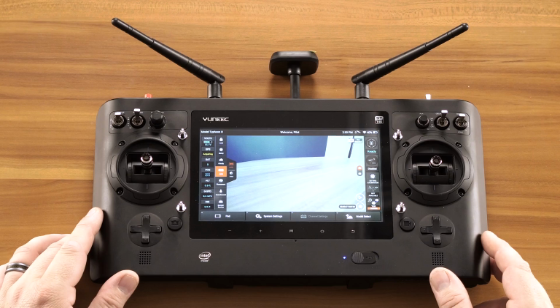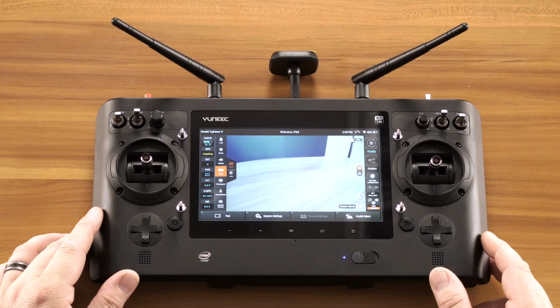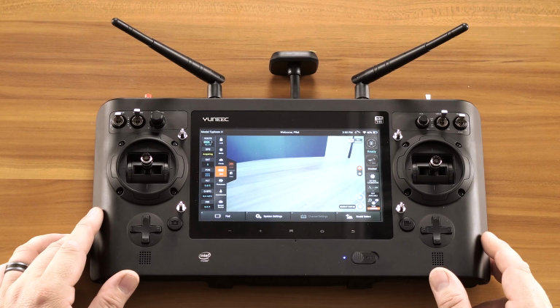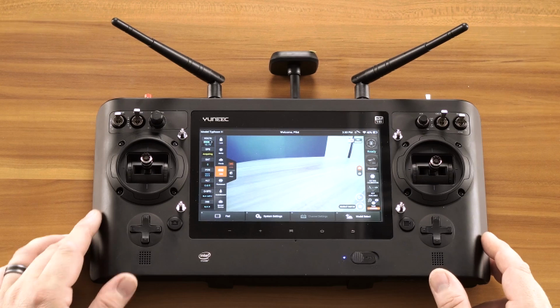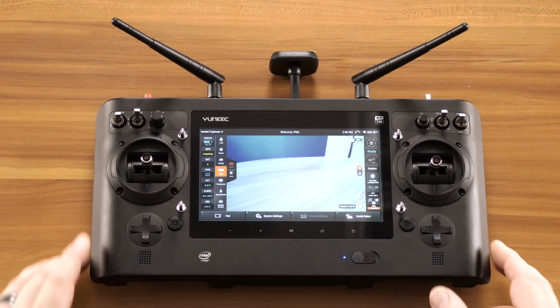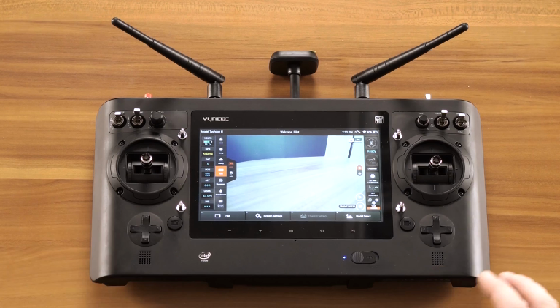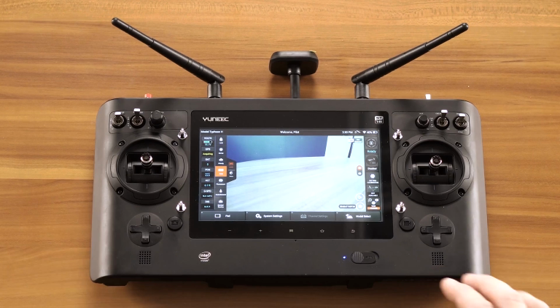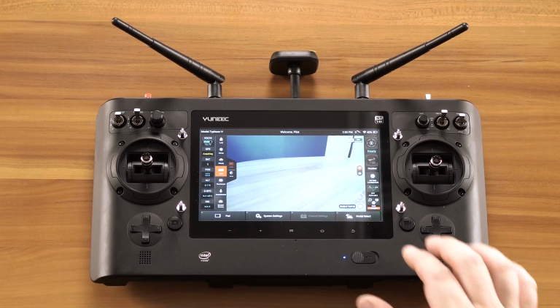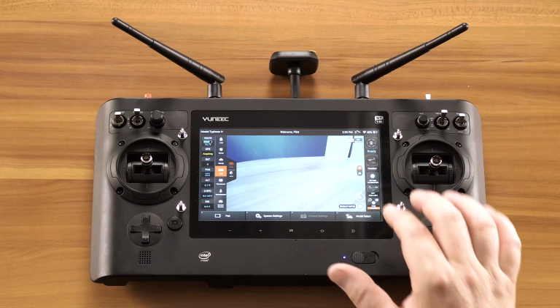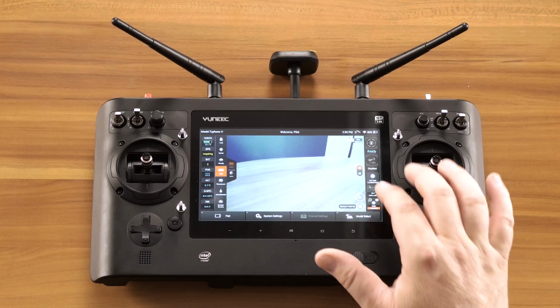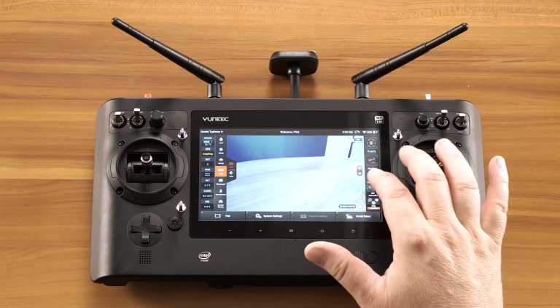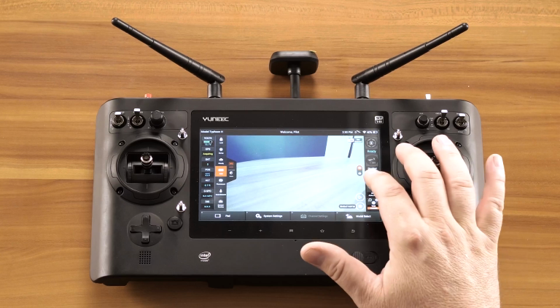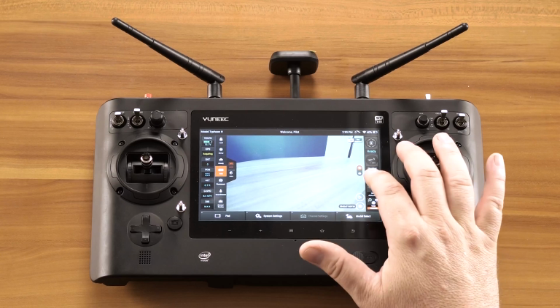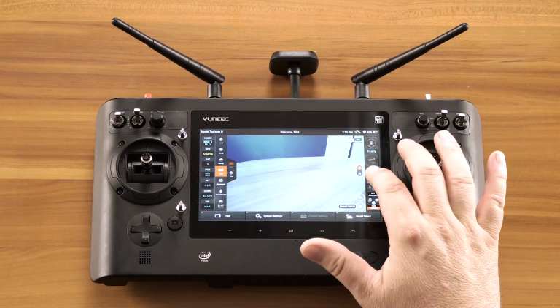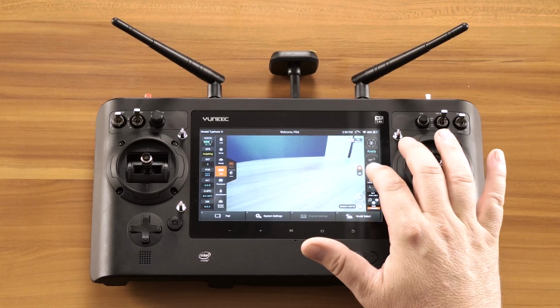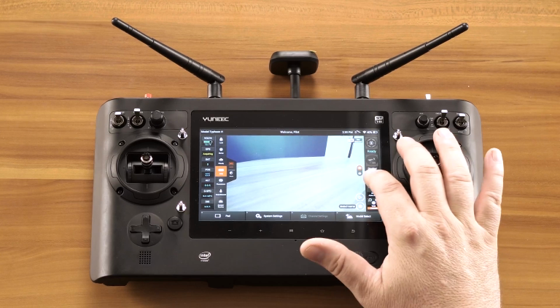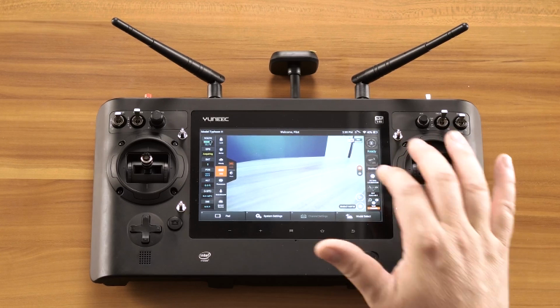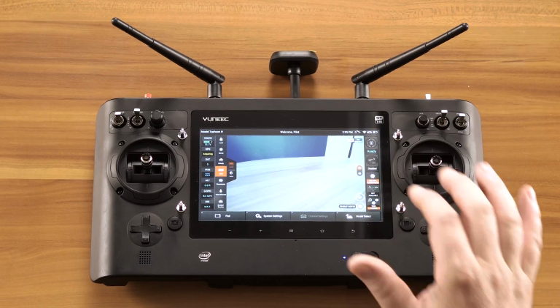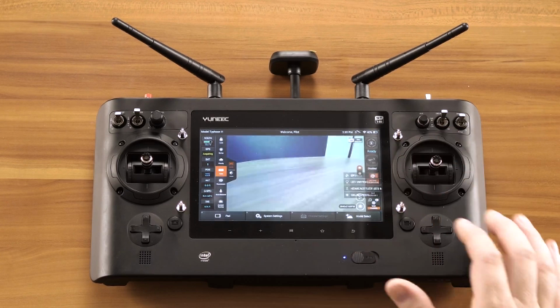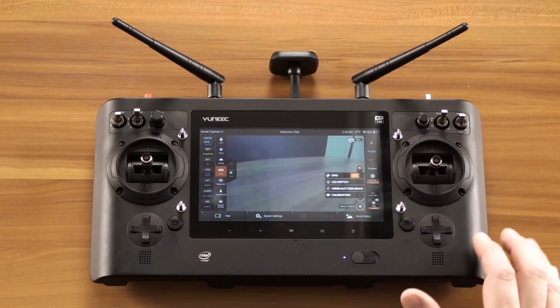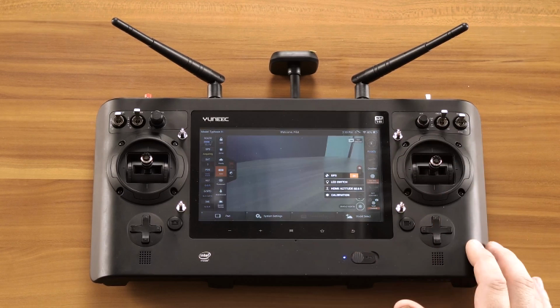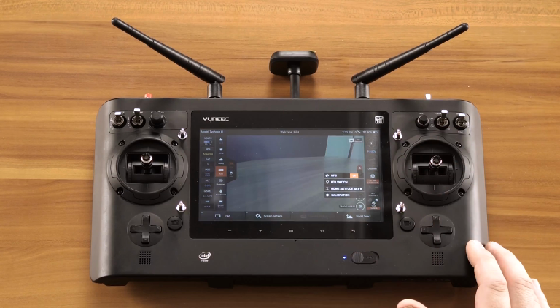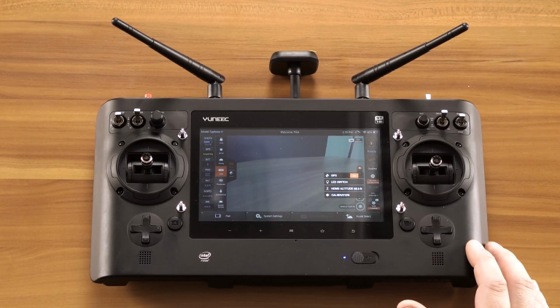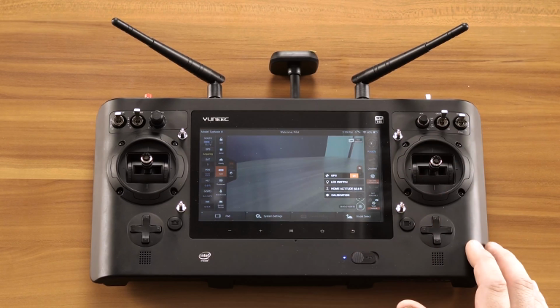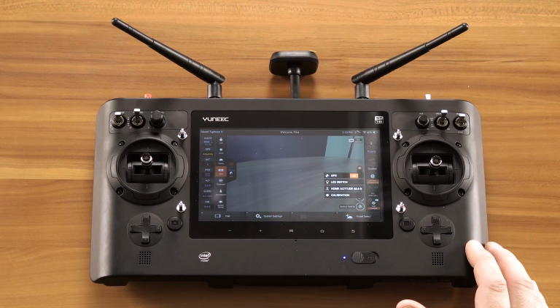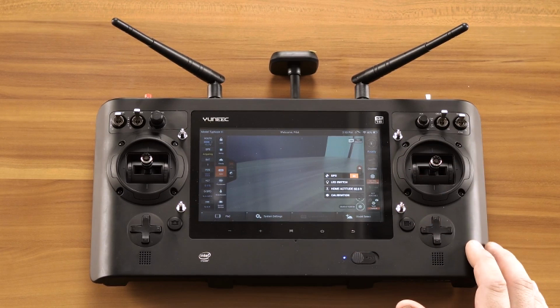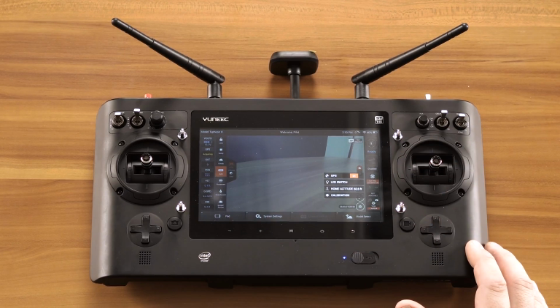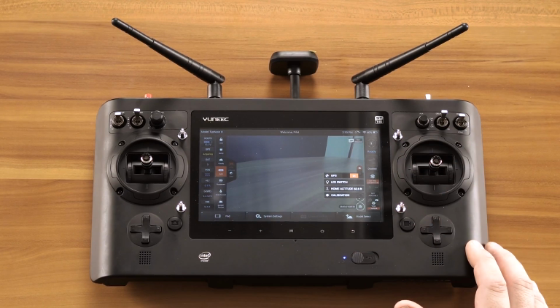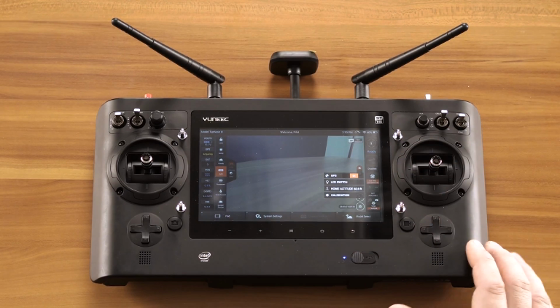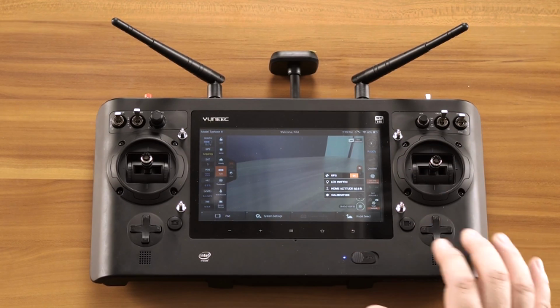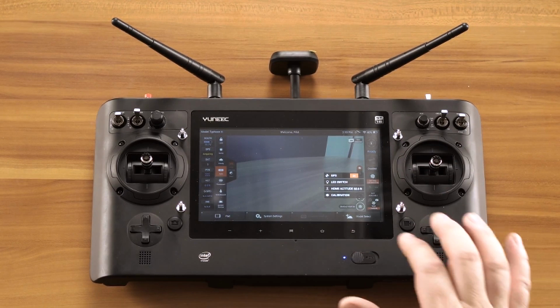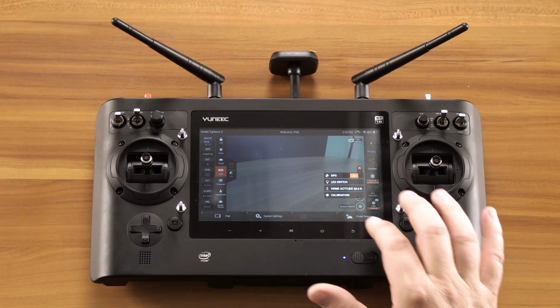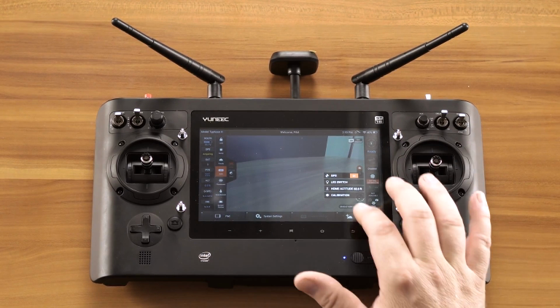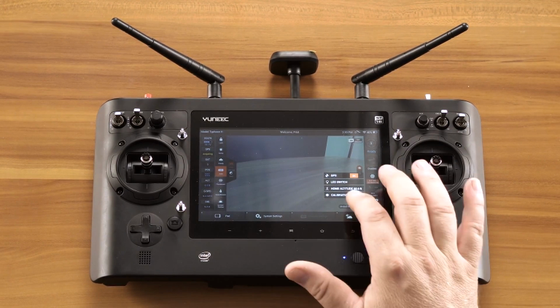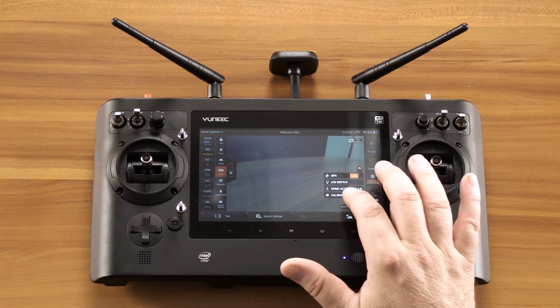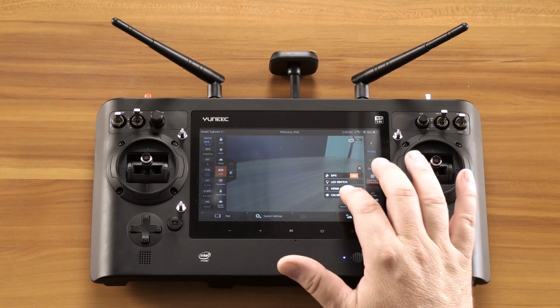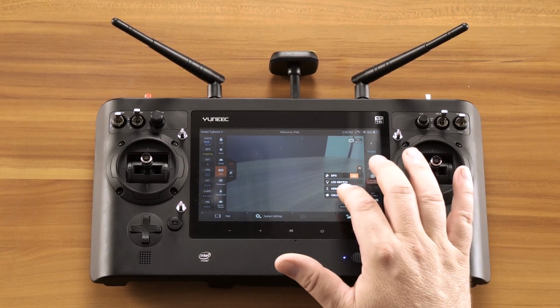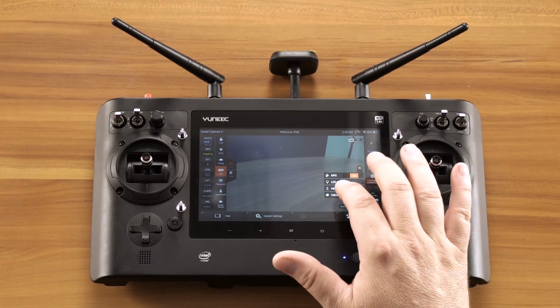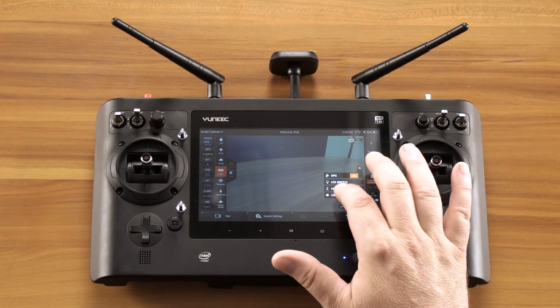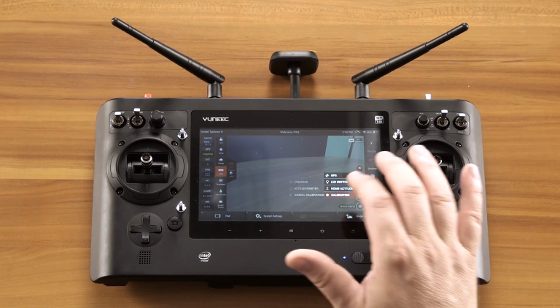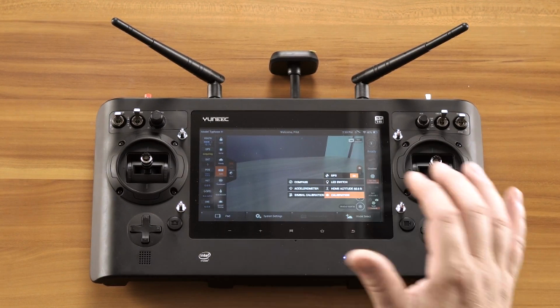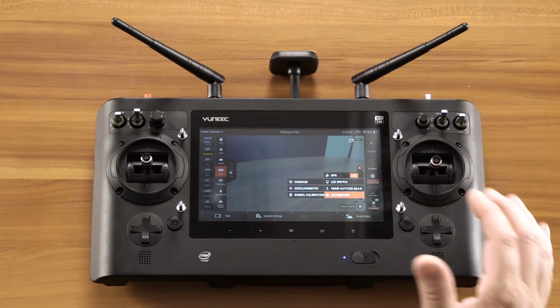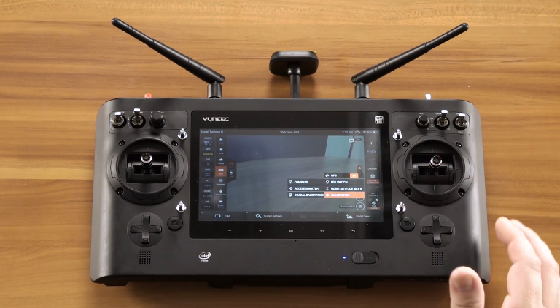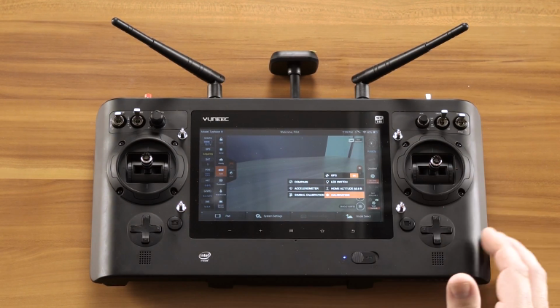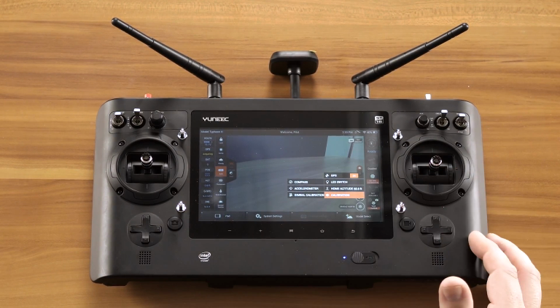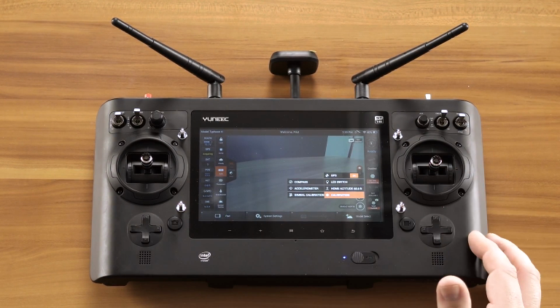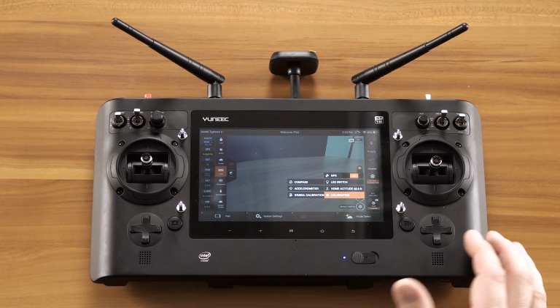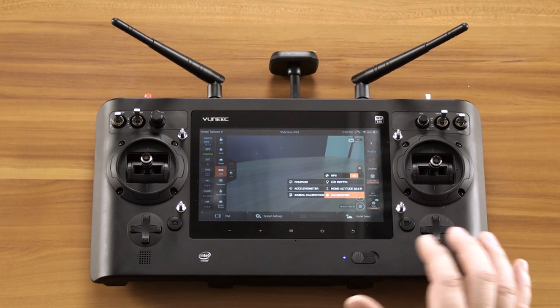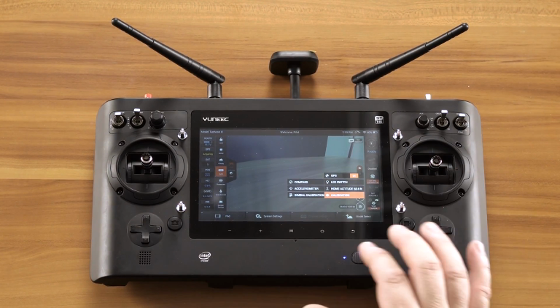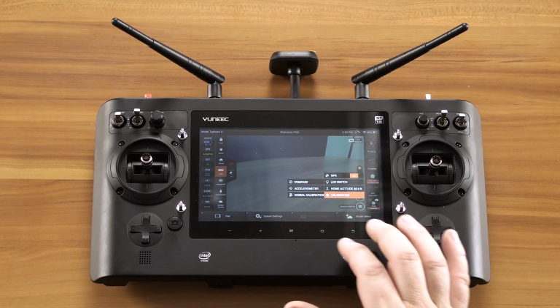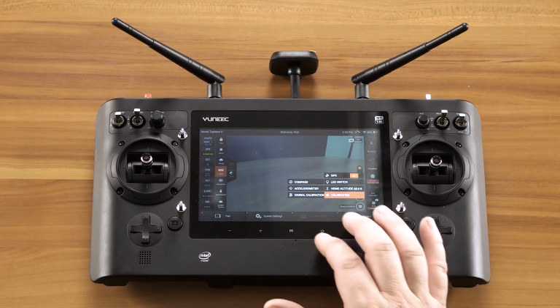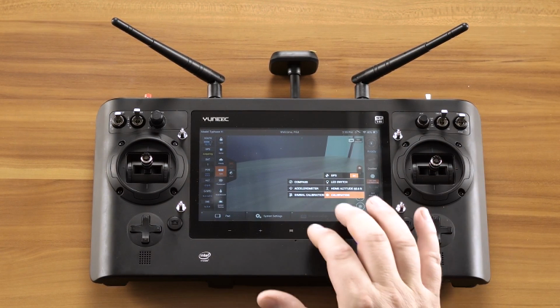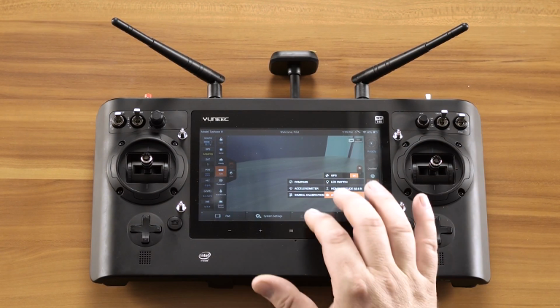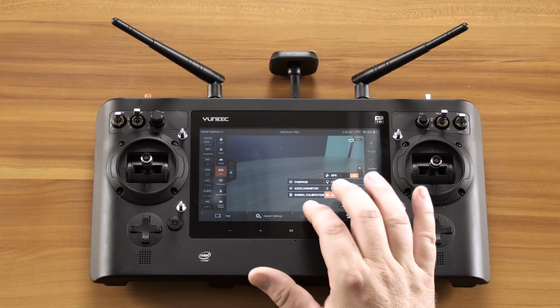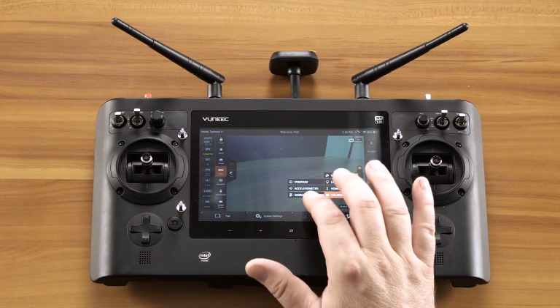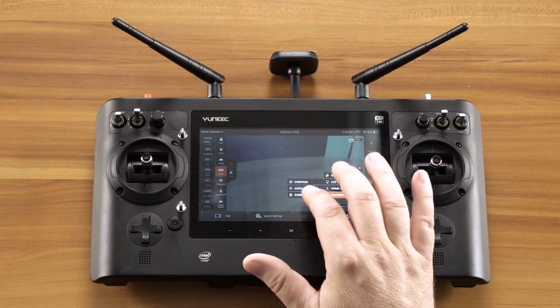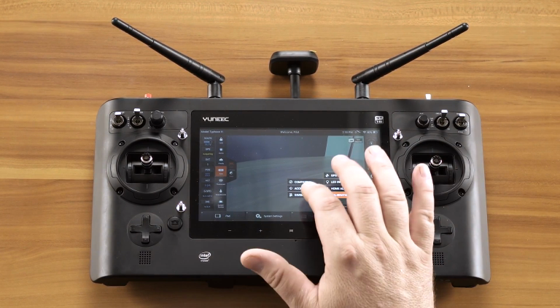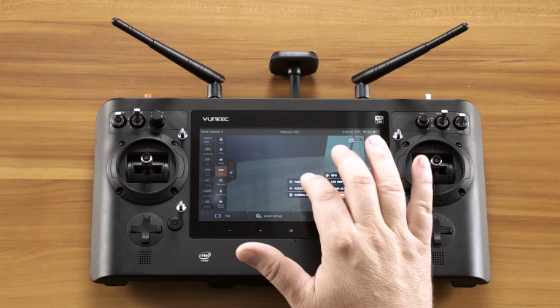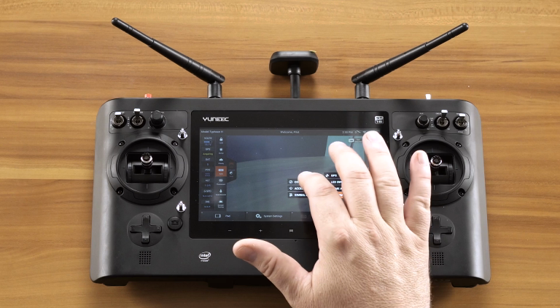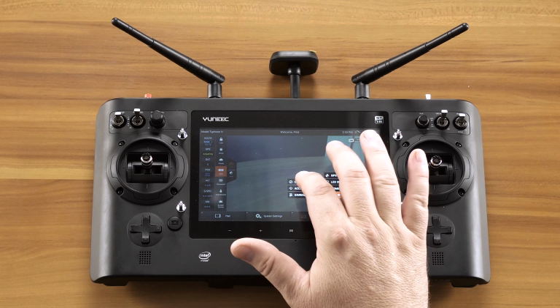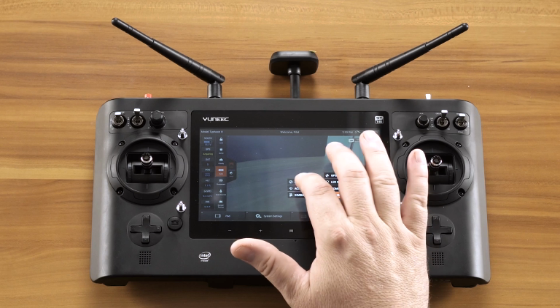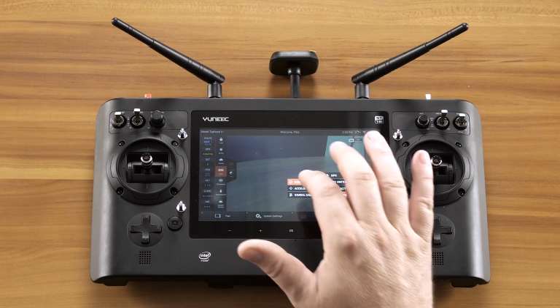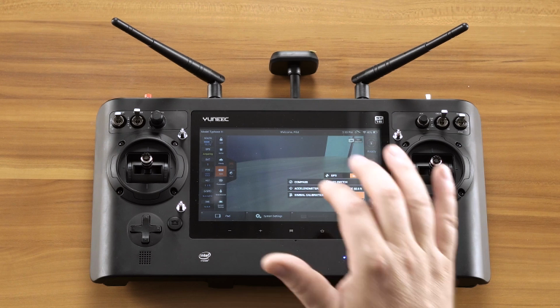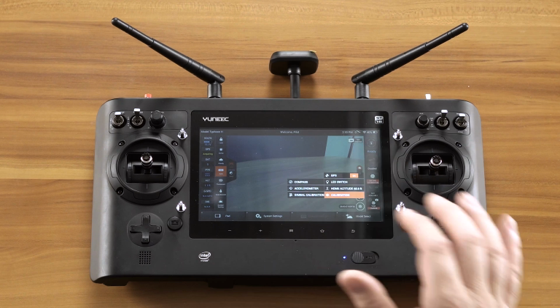To start the calibration process, select Settings and Calibration, then Calibrations, and then Compass.